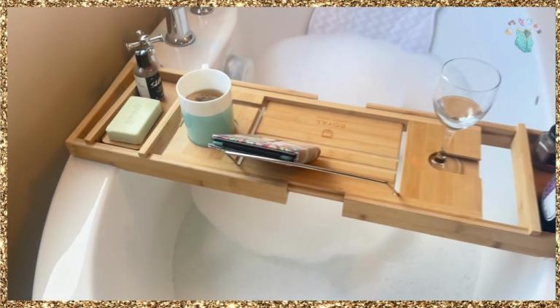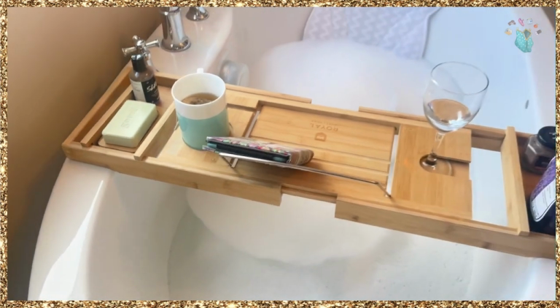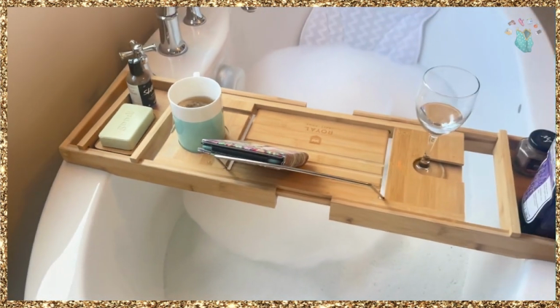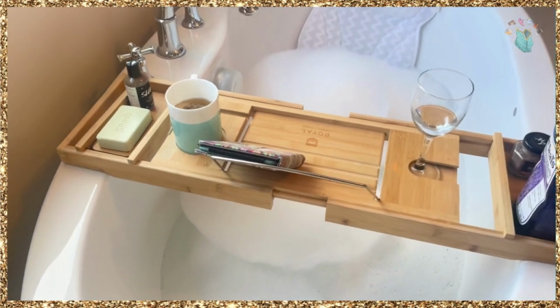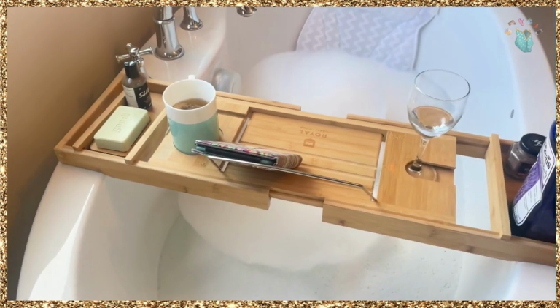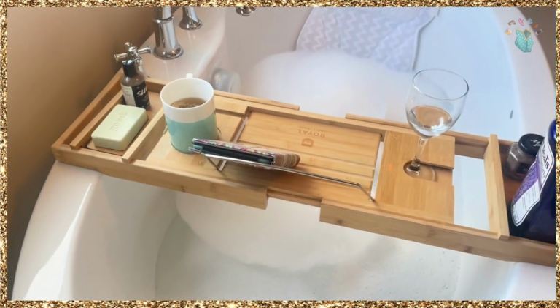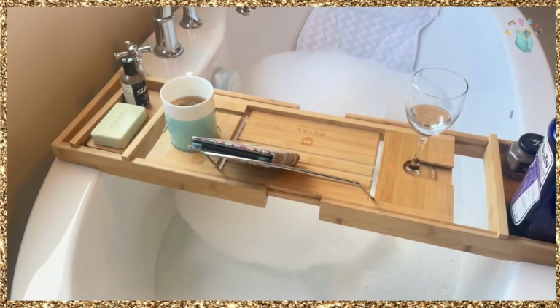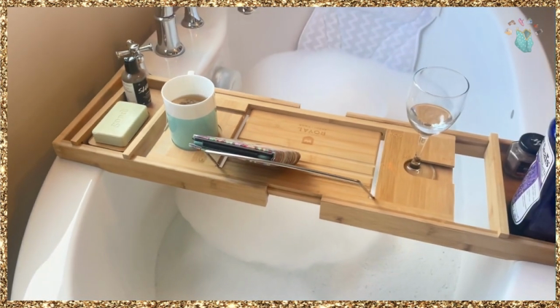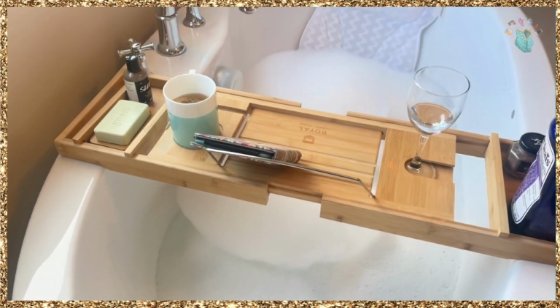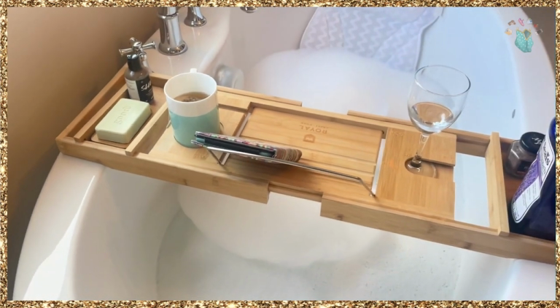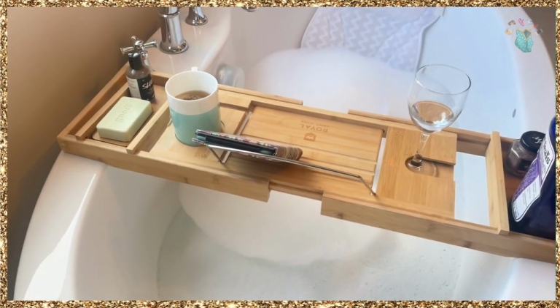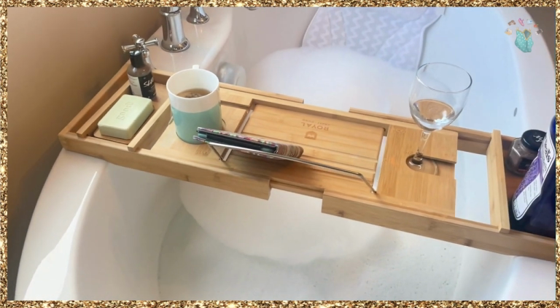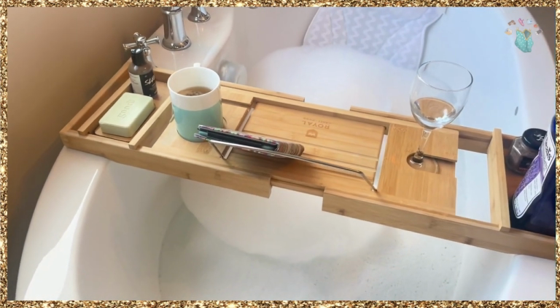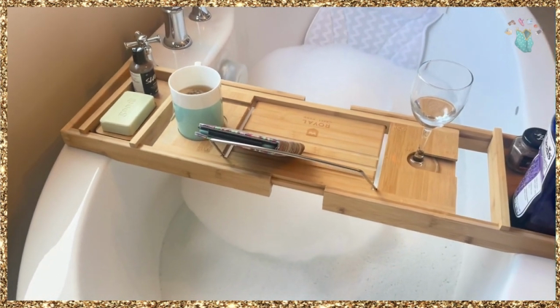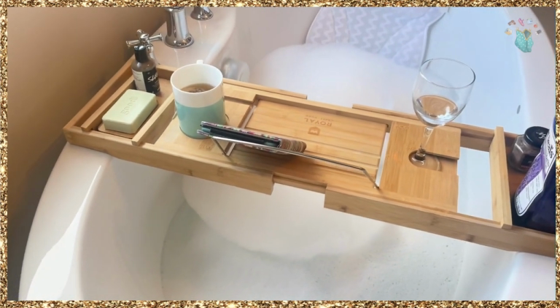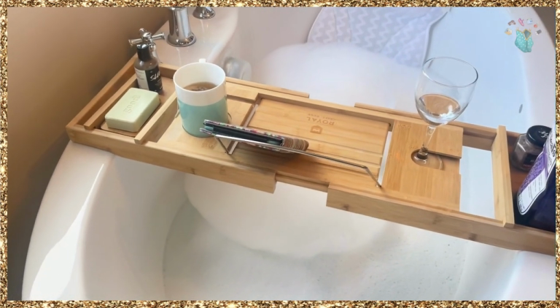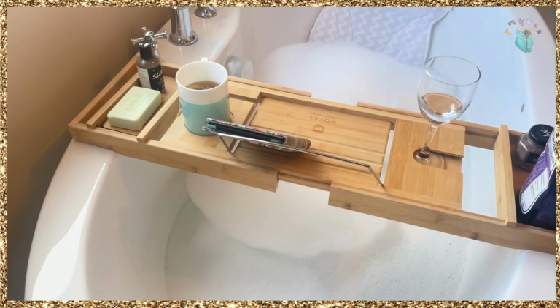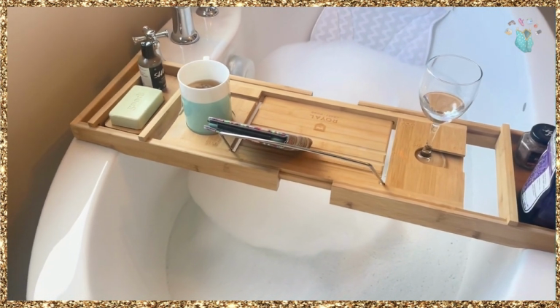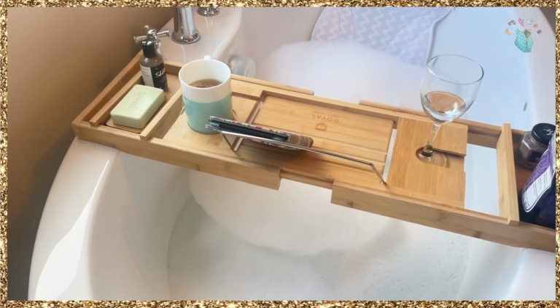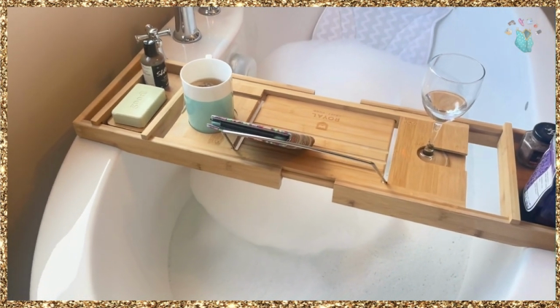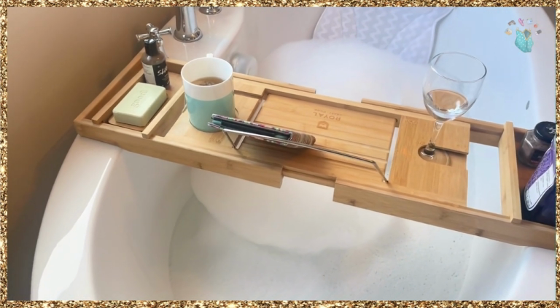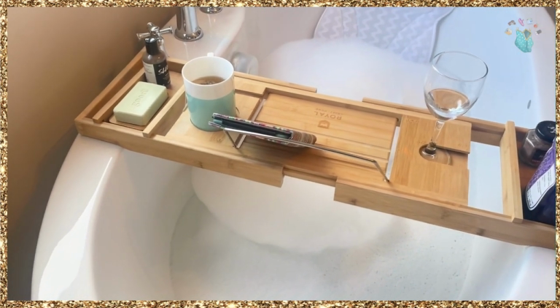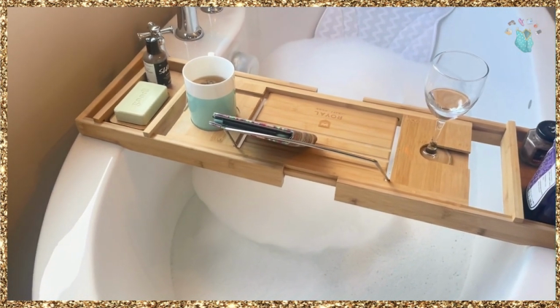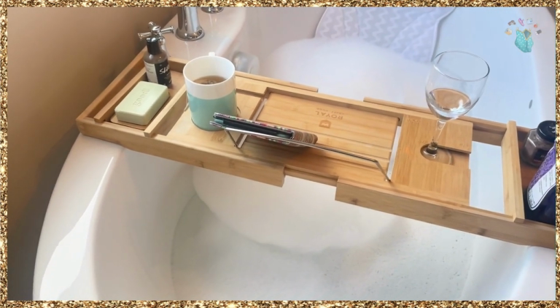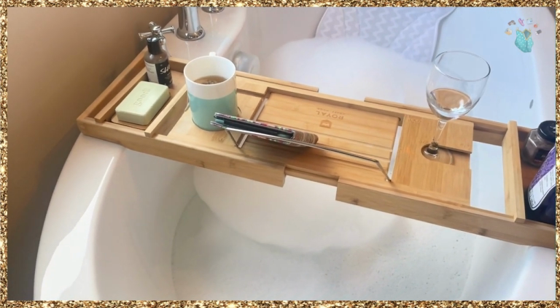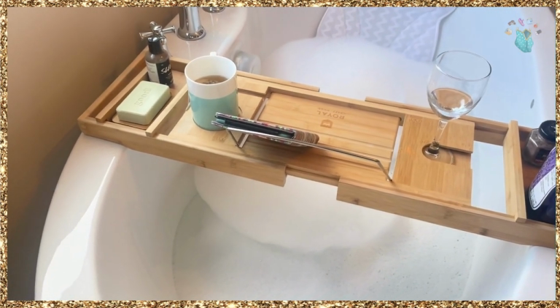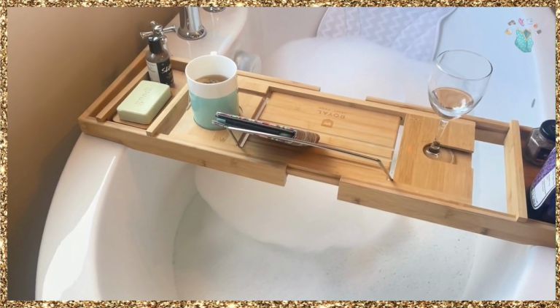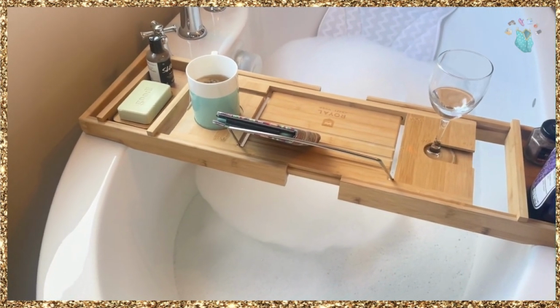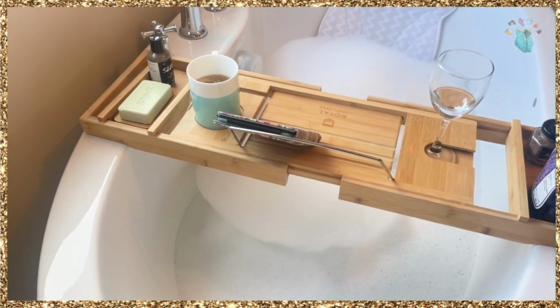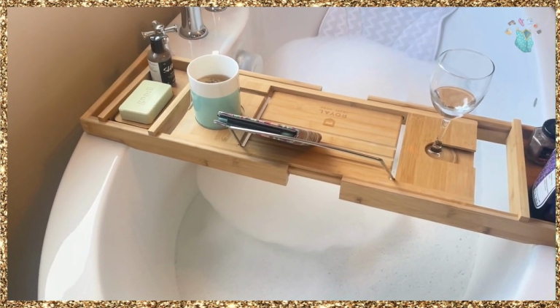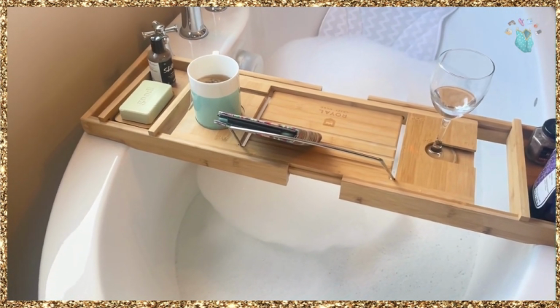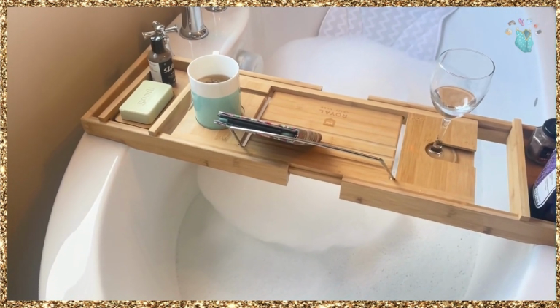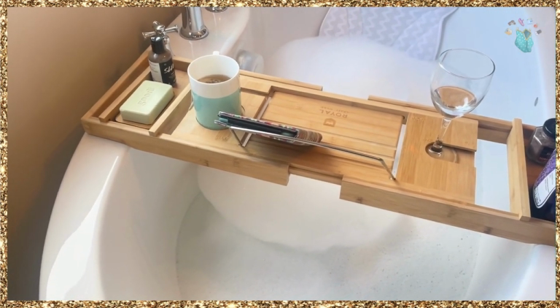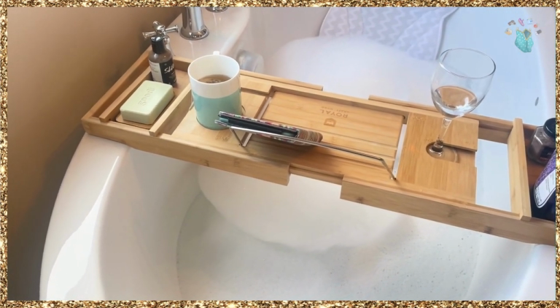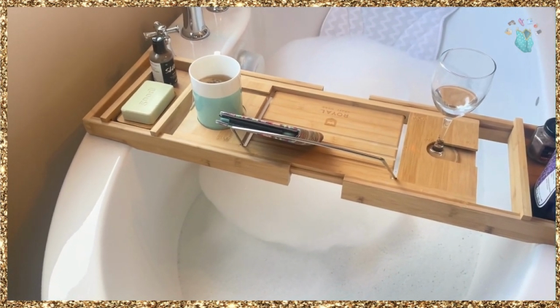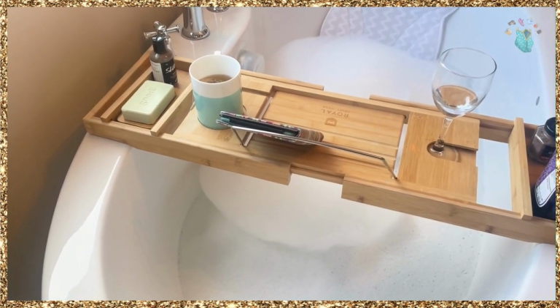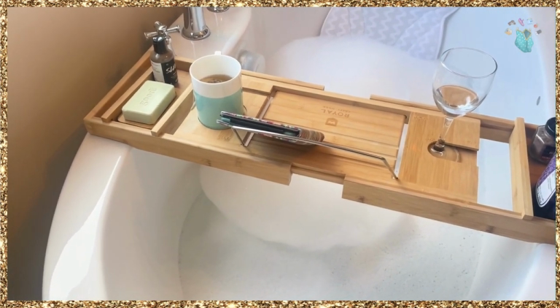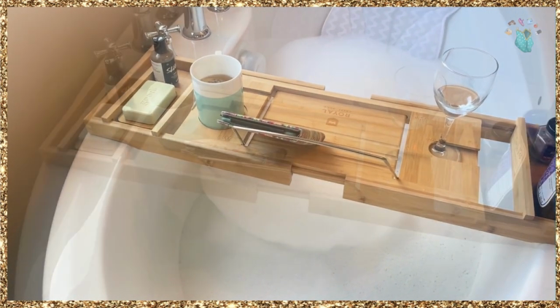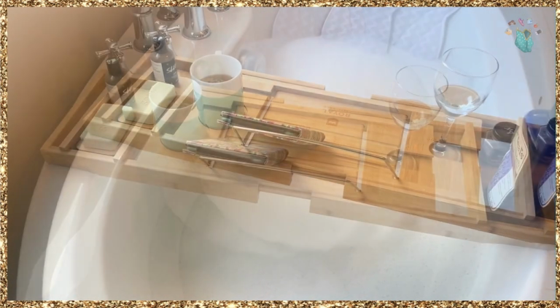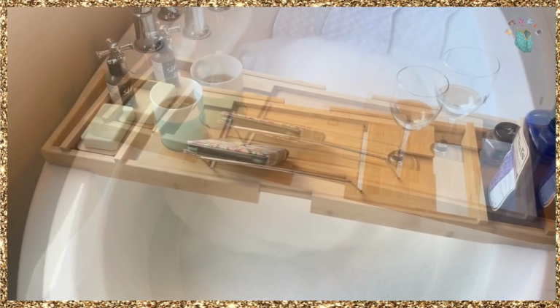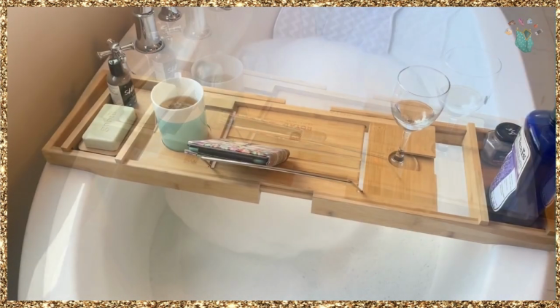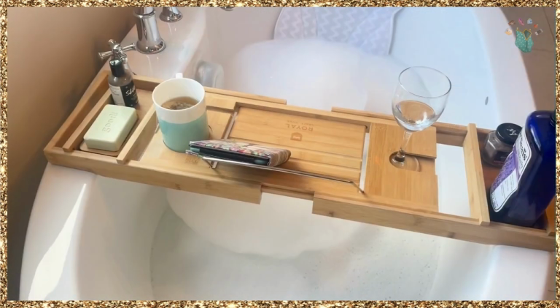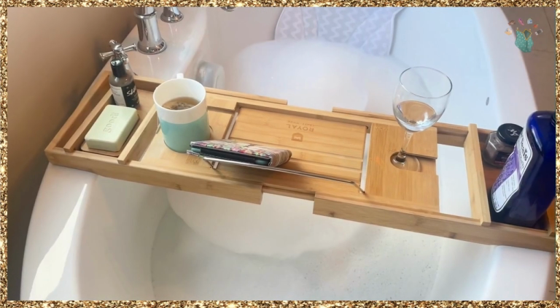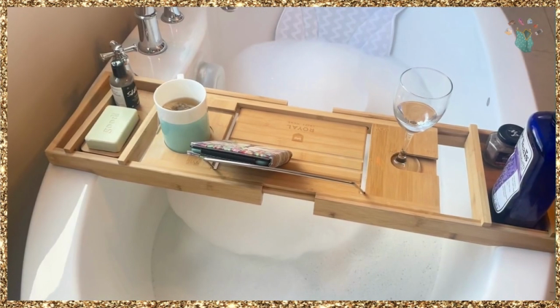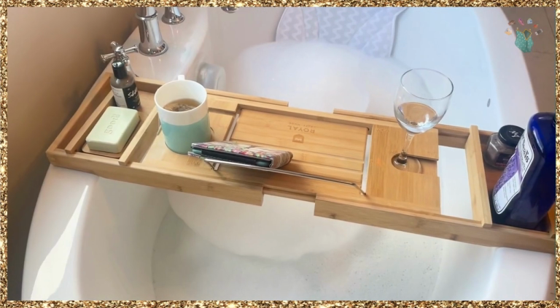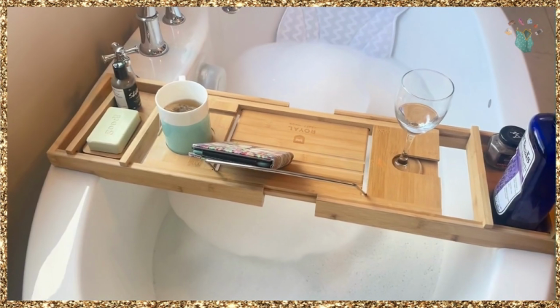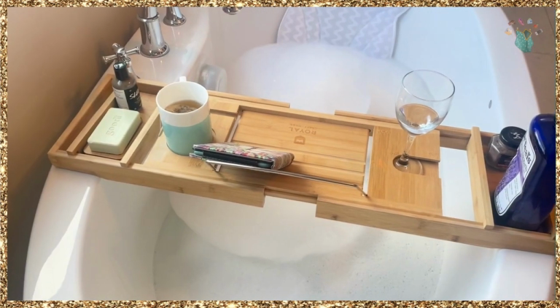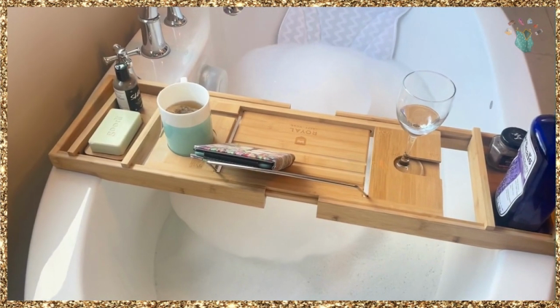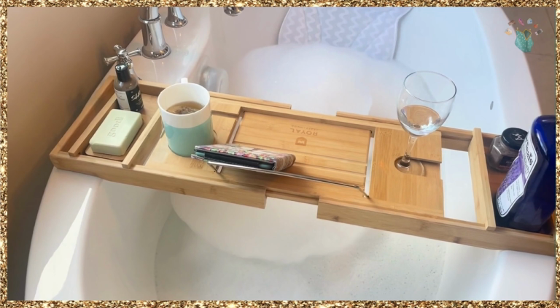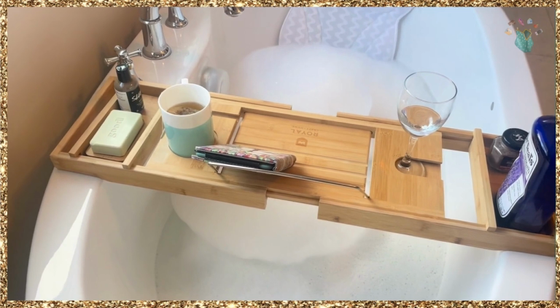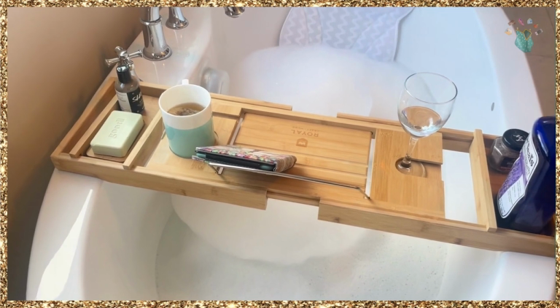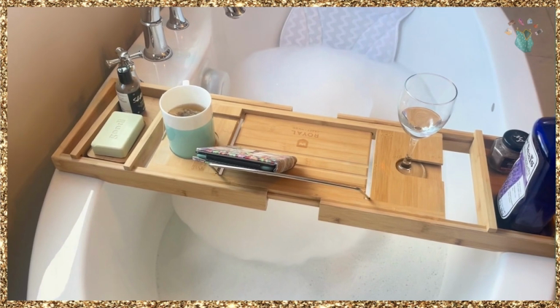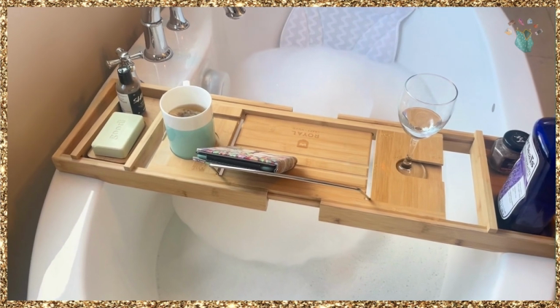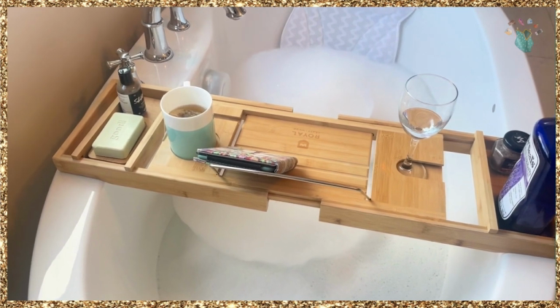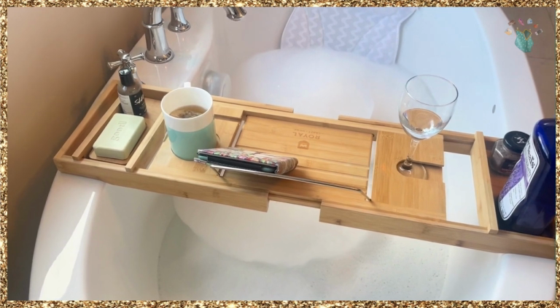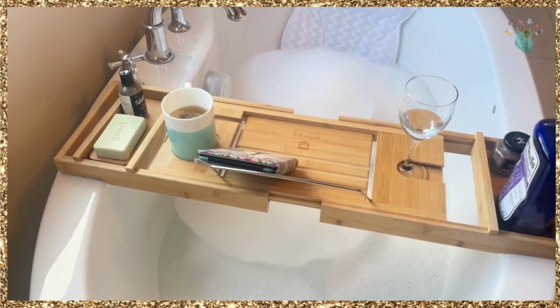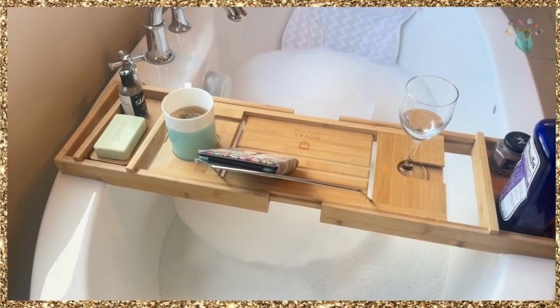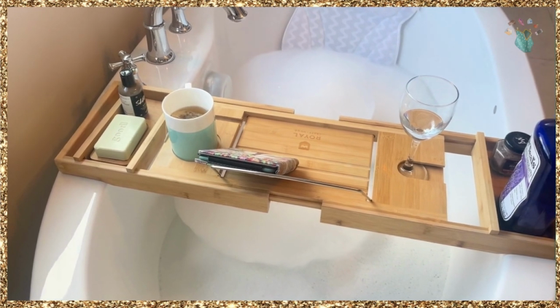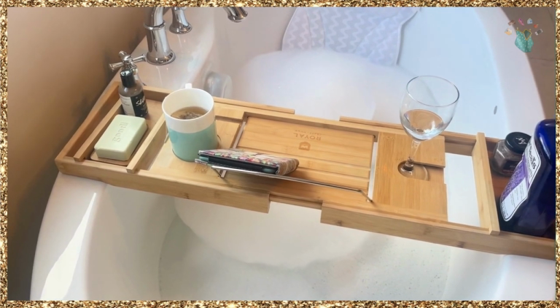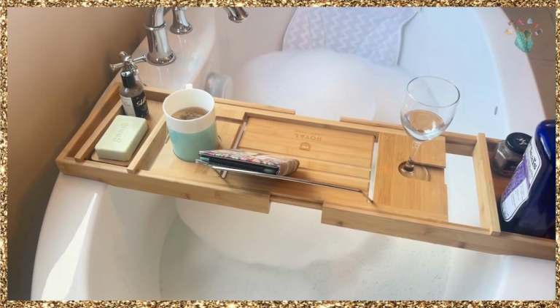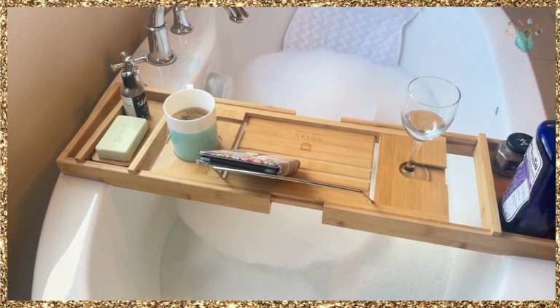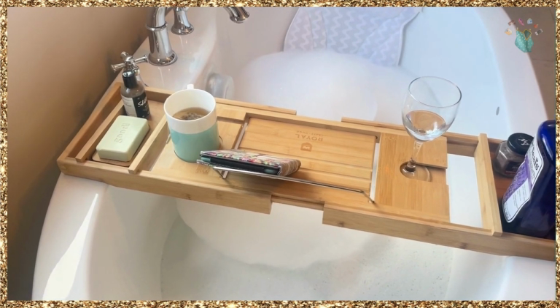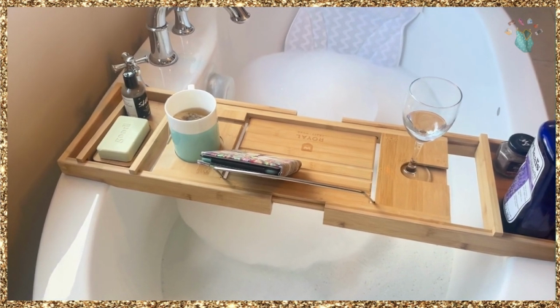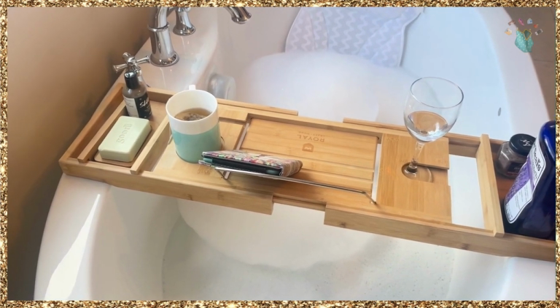So if you're looking to elevate your bath, I definitely recommend this.